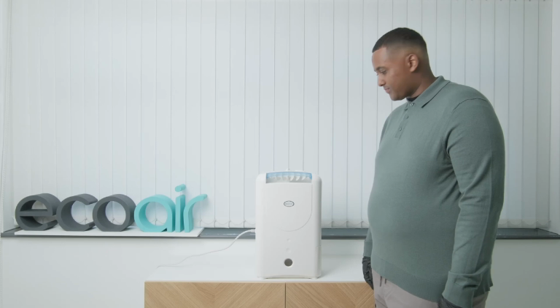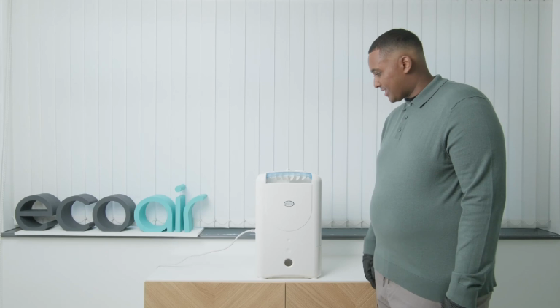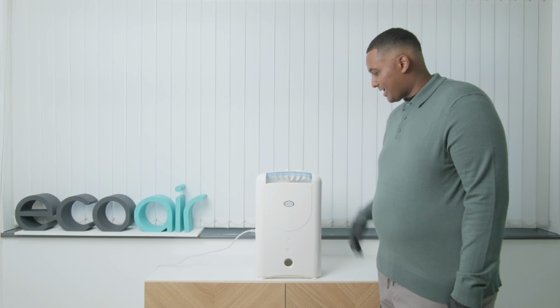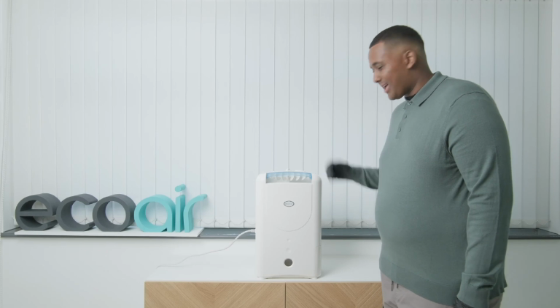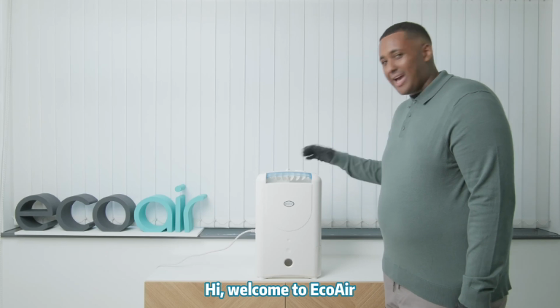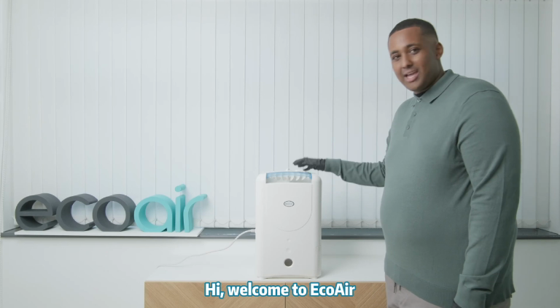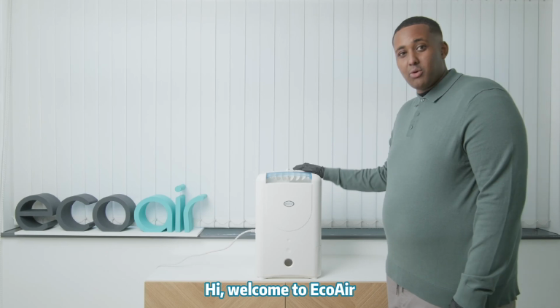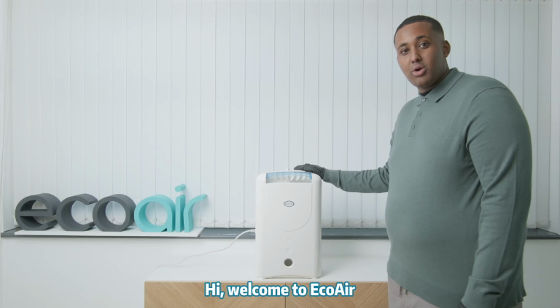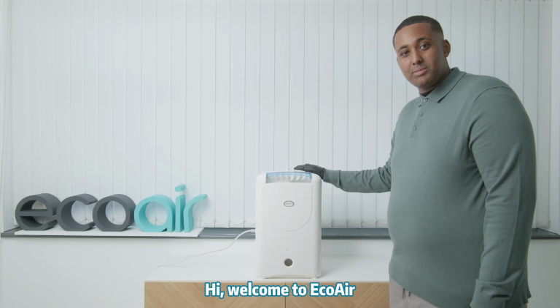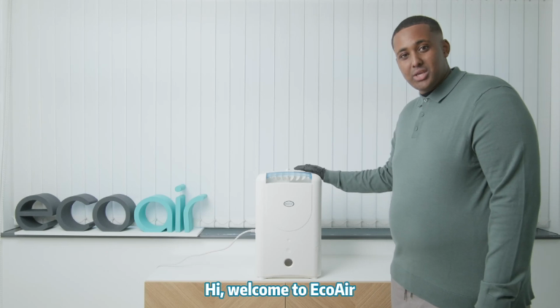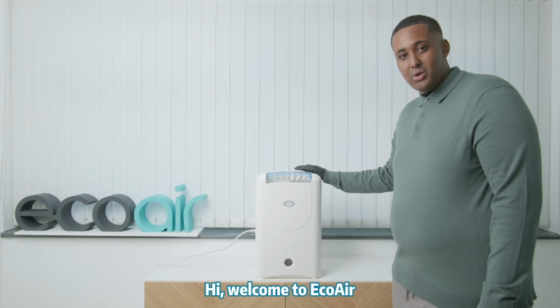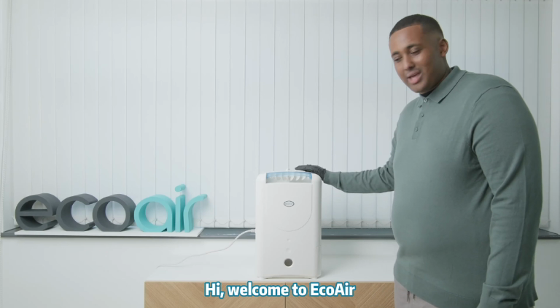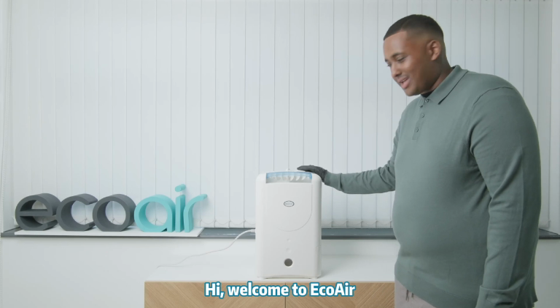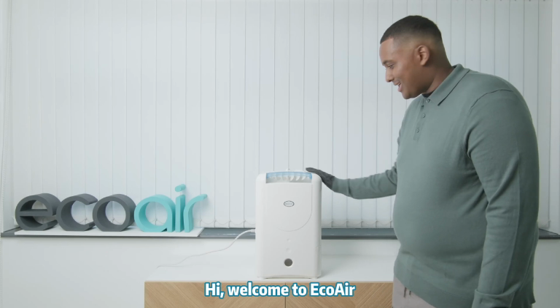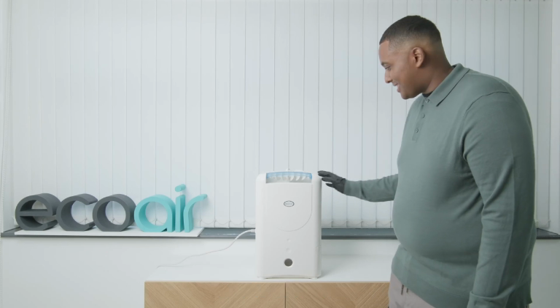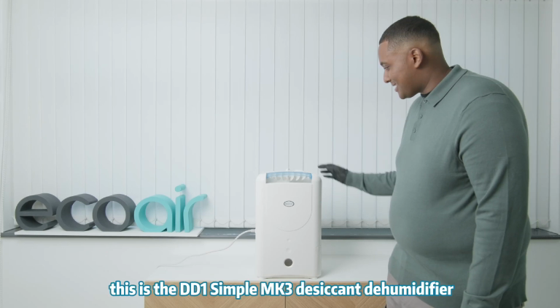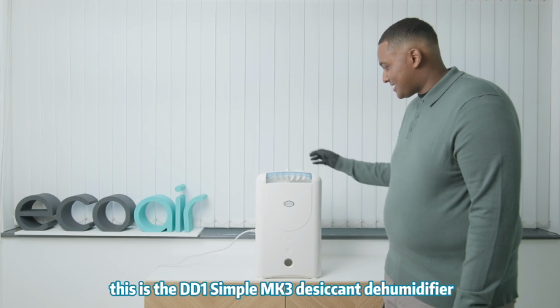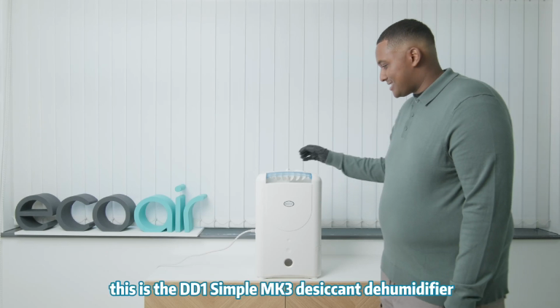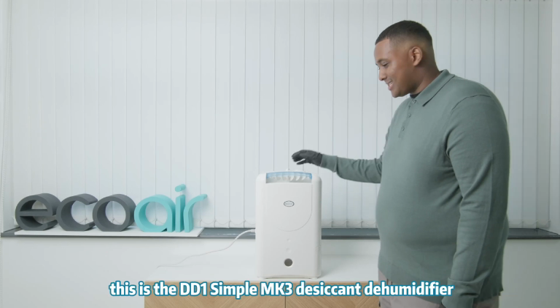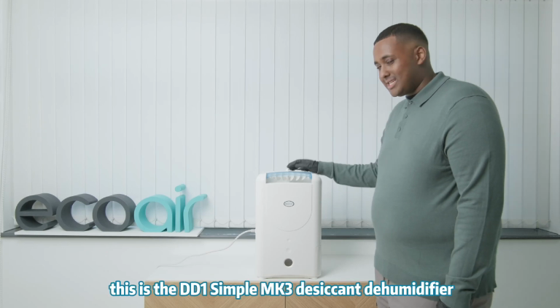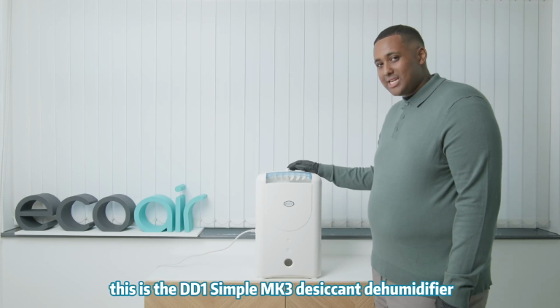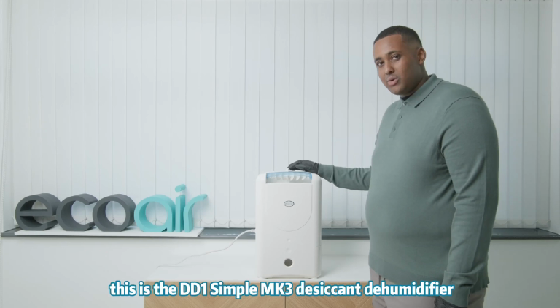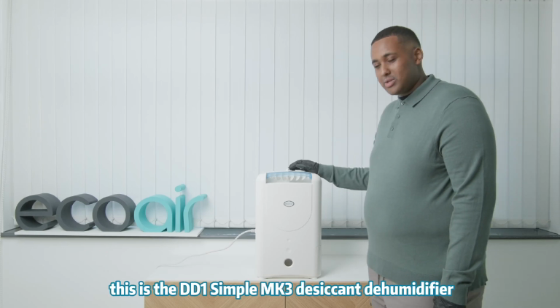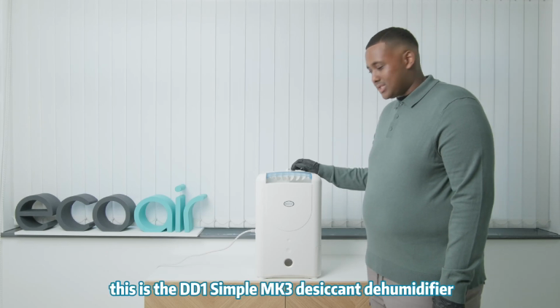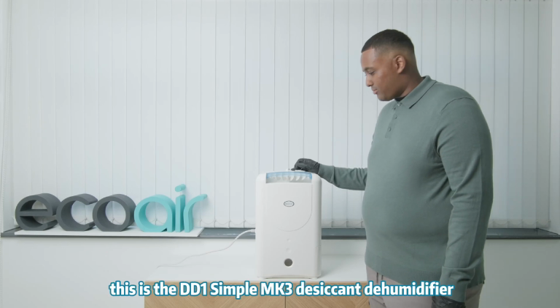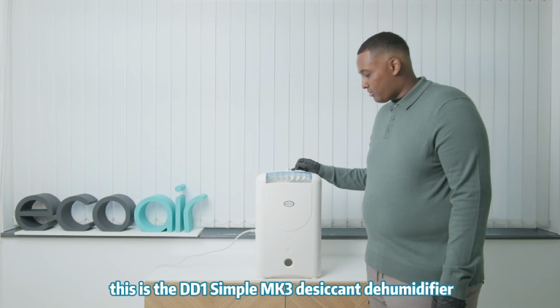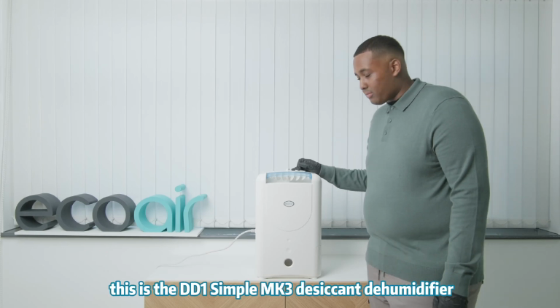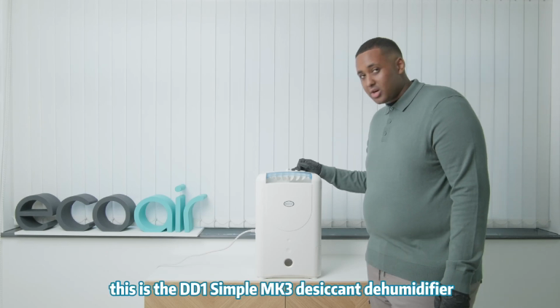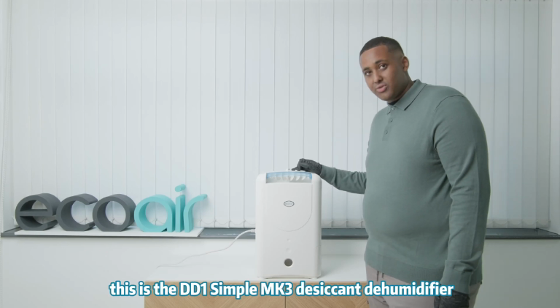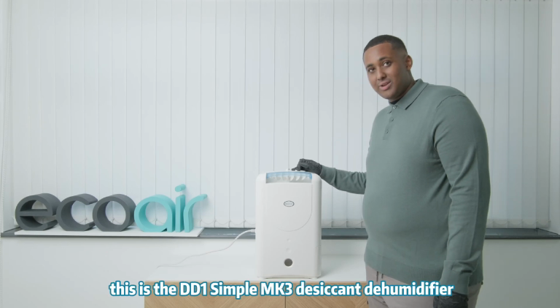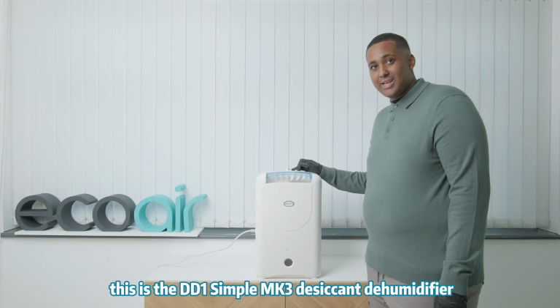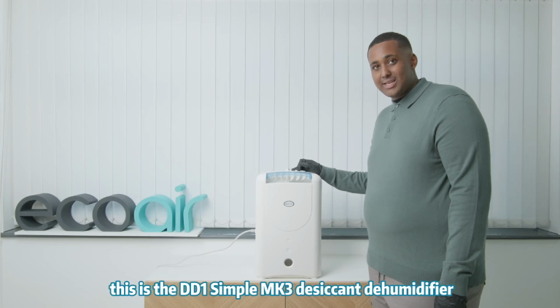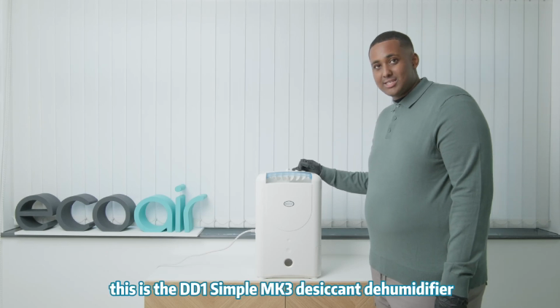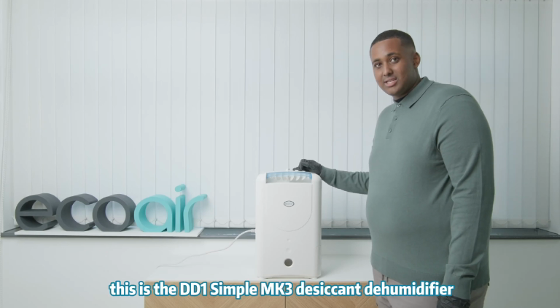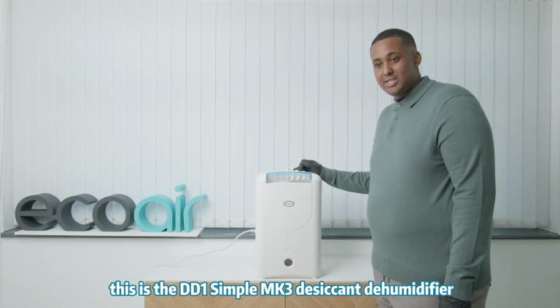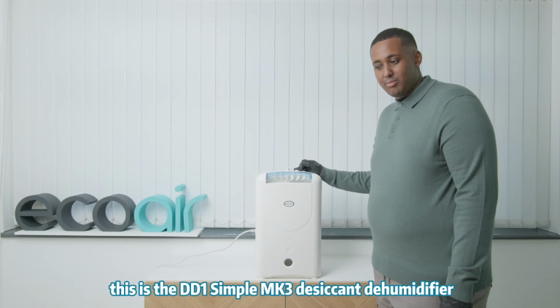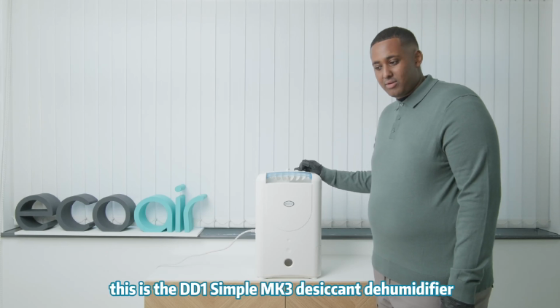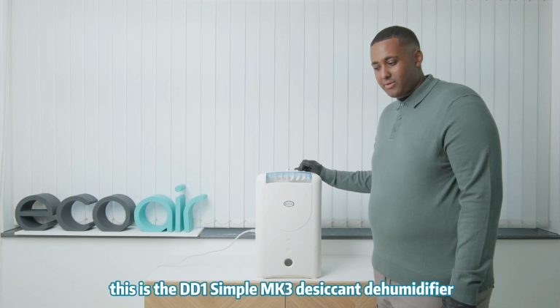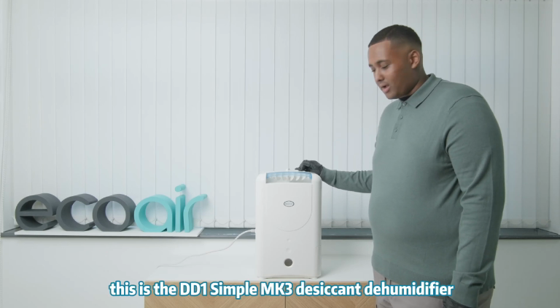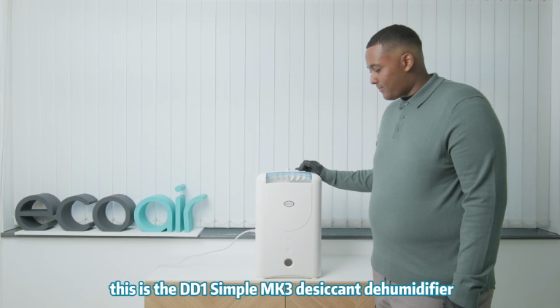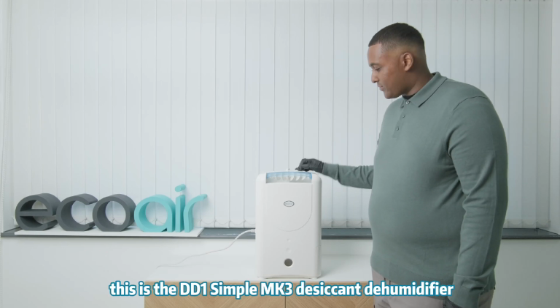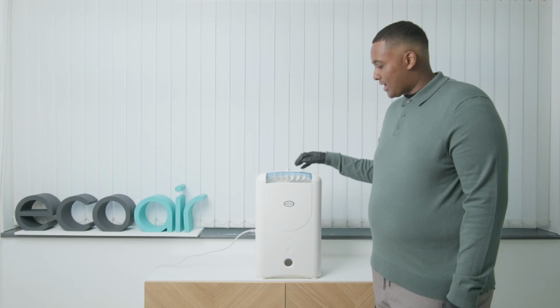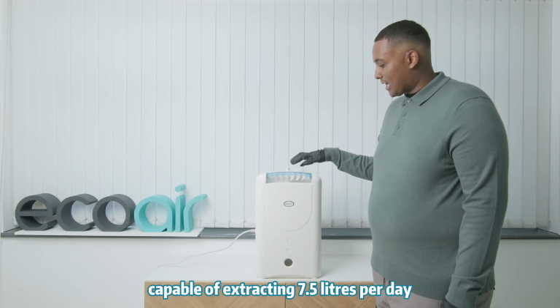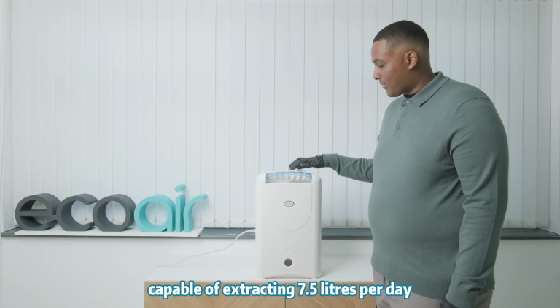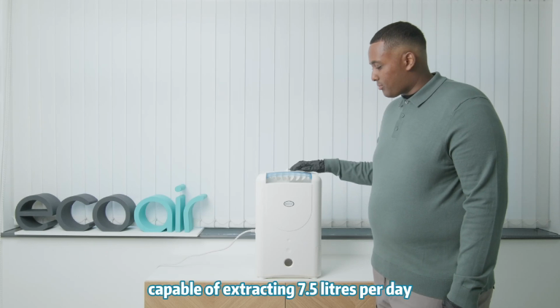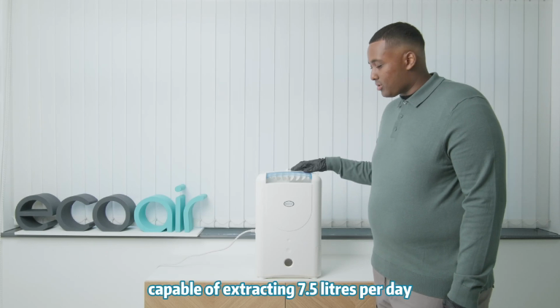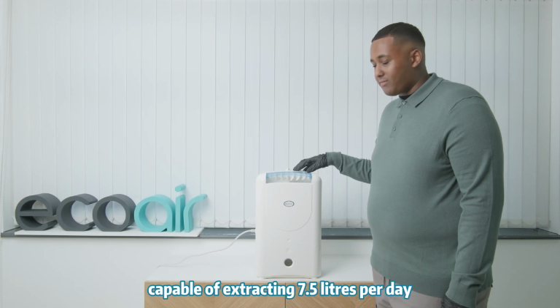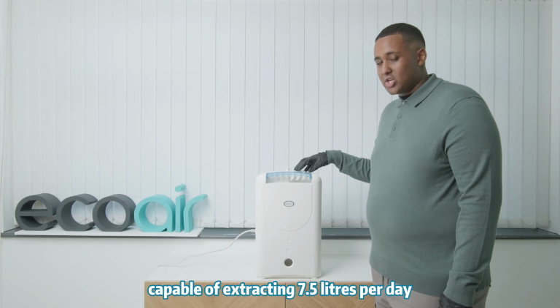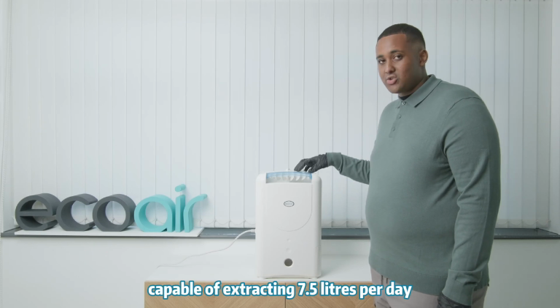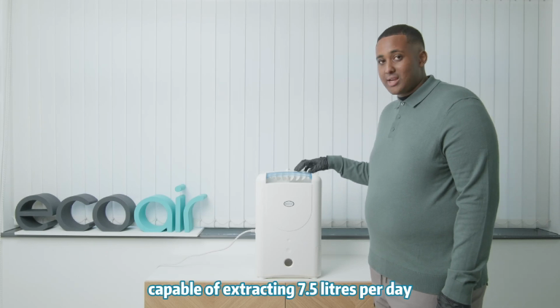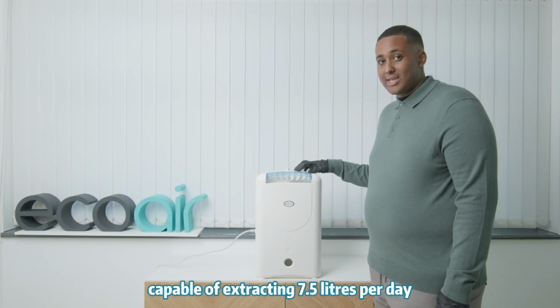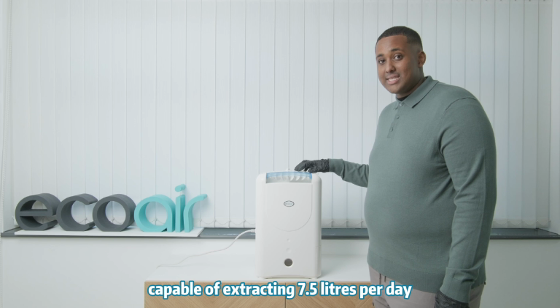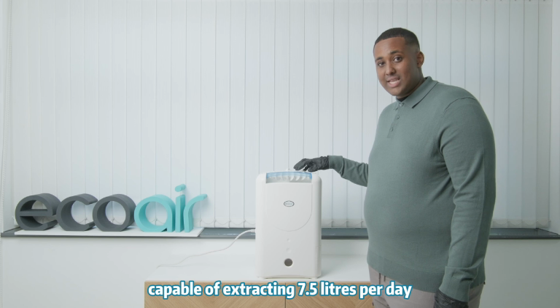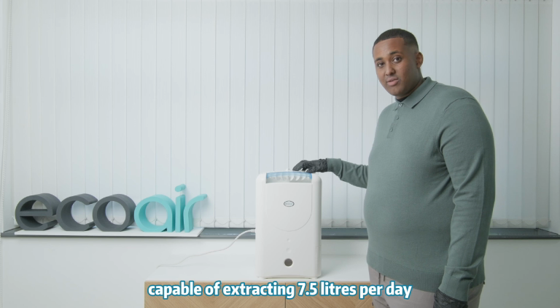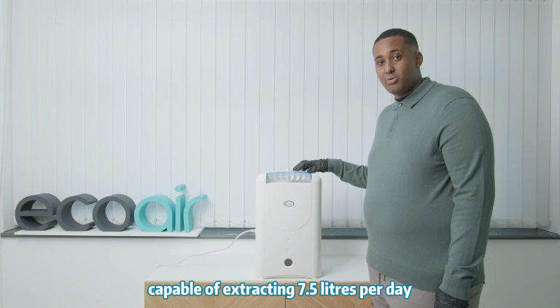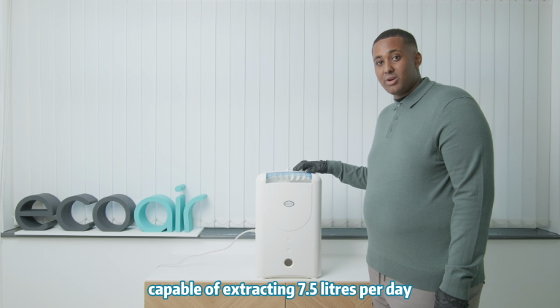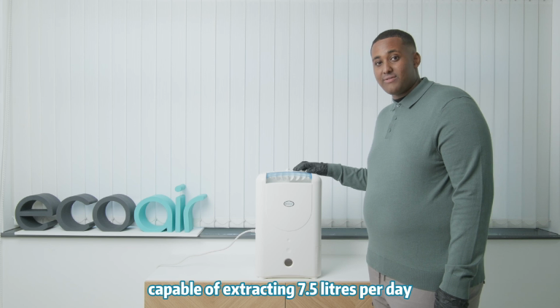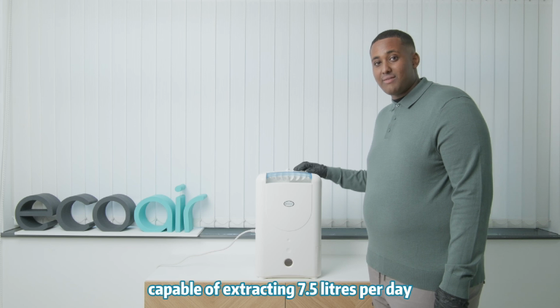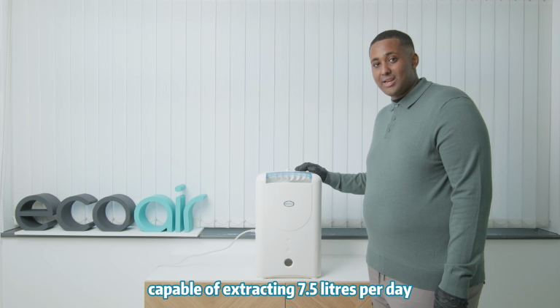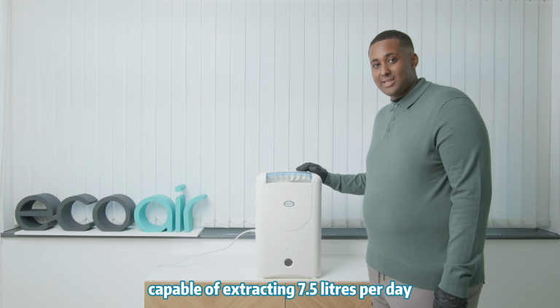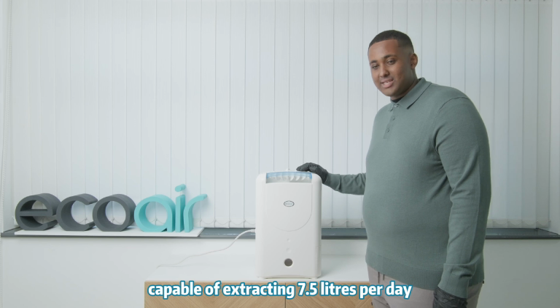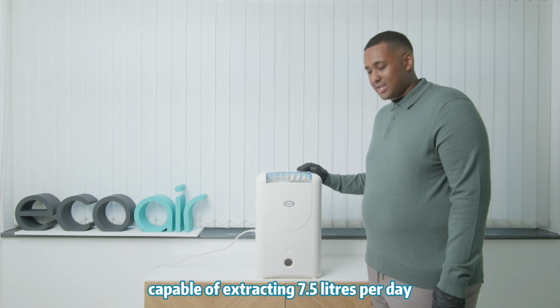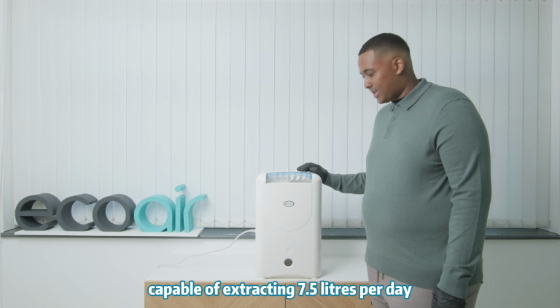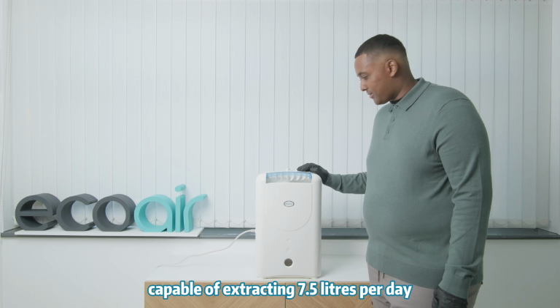Hi, welcome to EcoAir. This is the DD1 Simple Mark III desiccant dehumidifier, capable of extracting 7.5 litres a day.